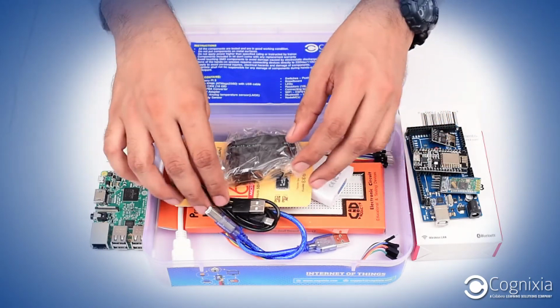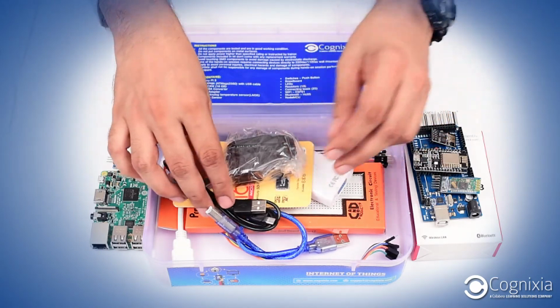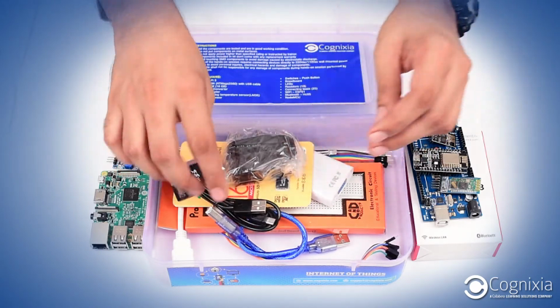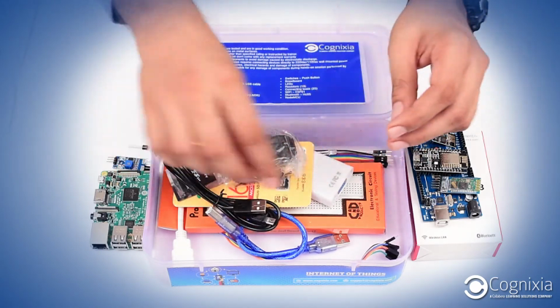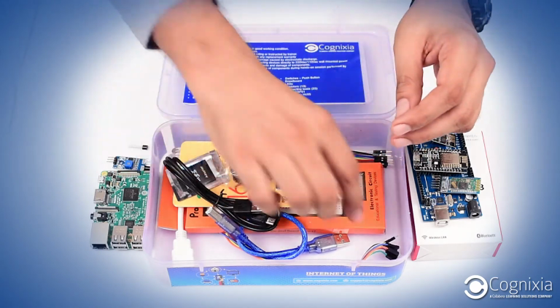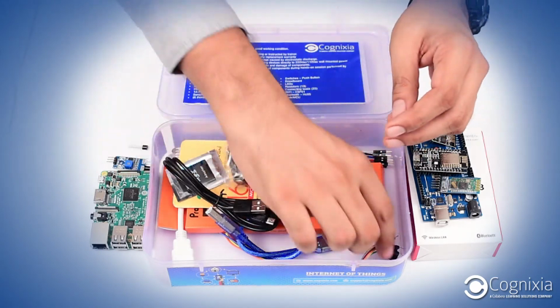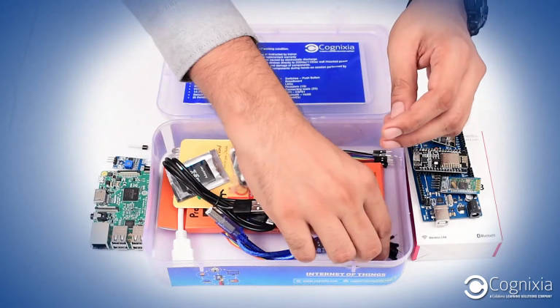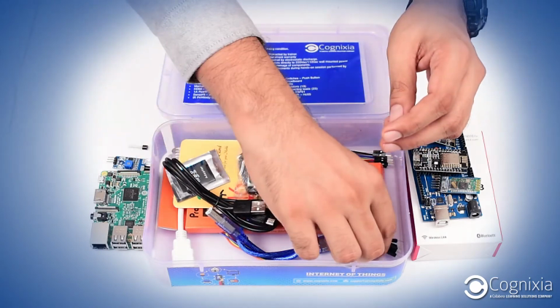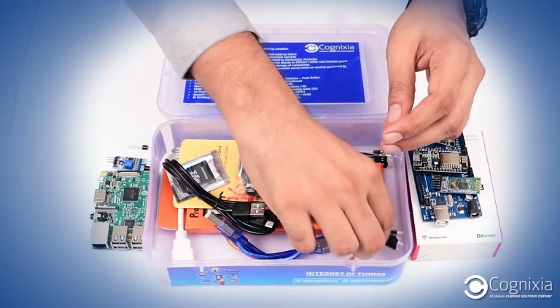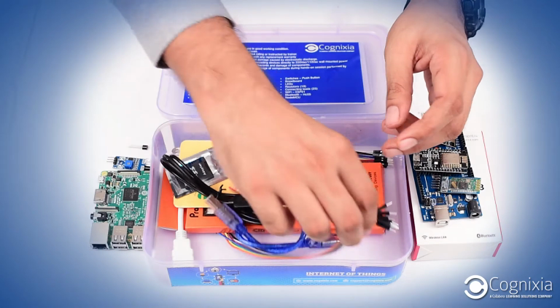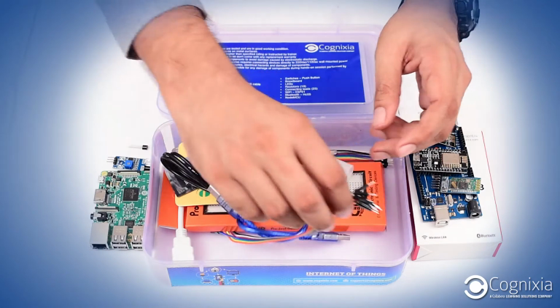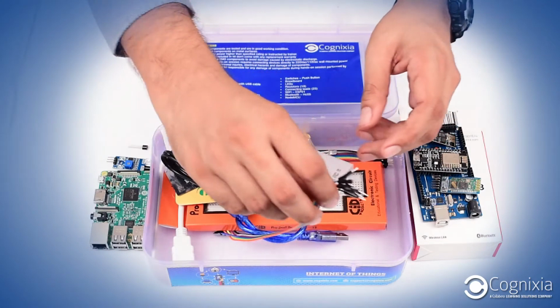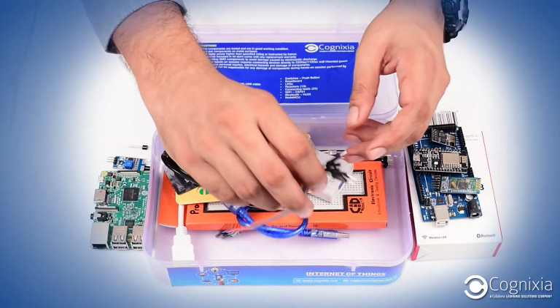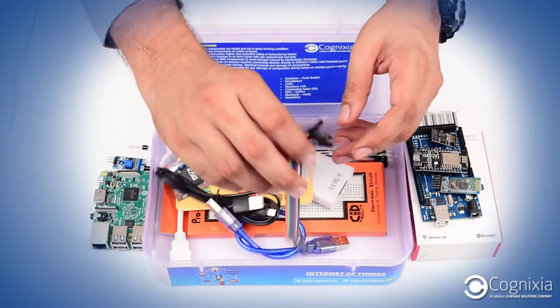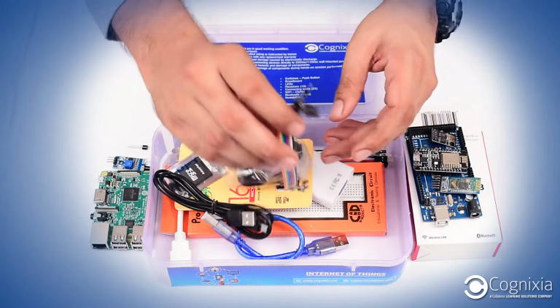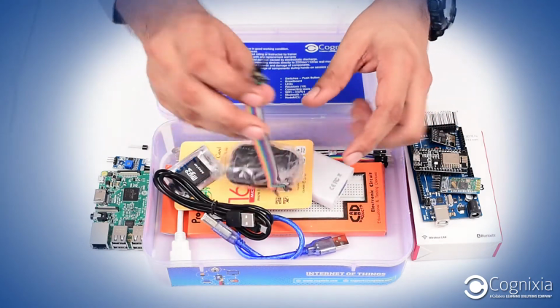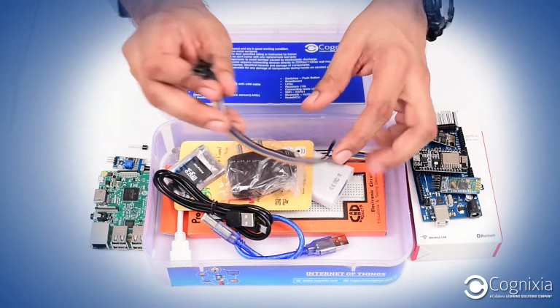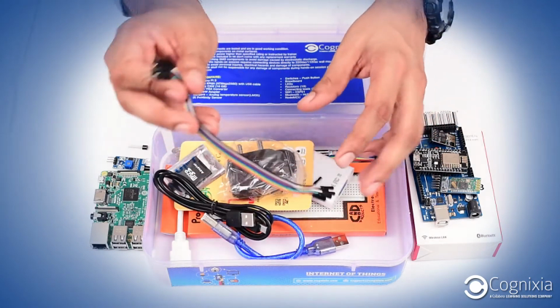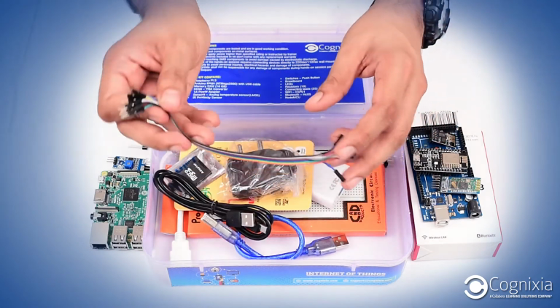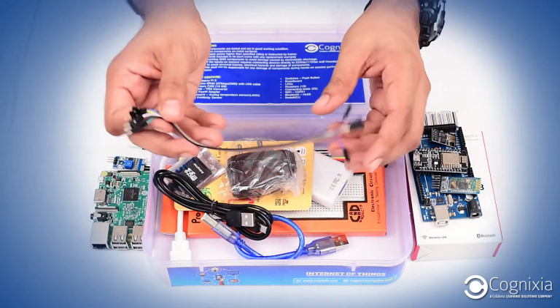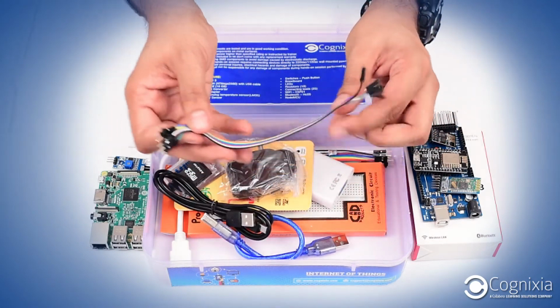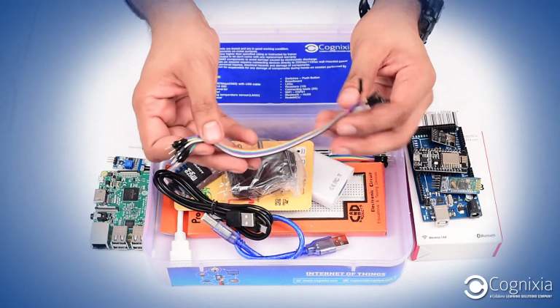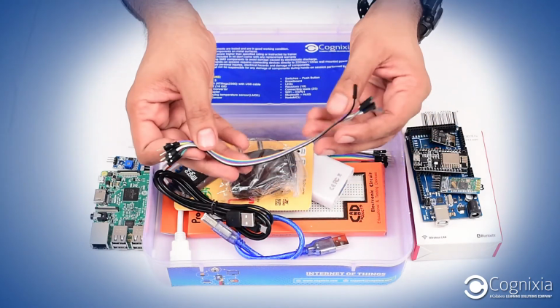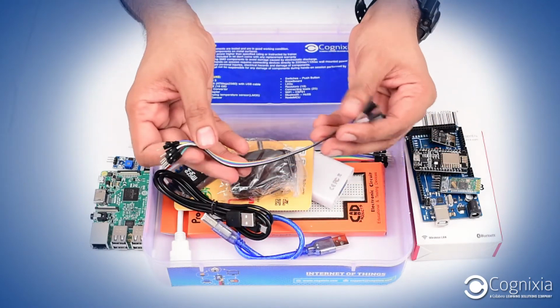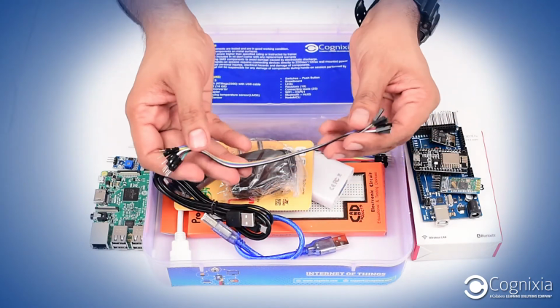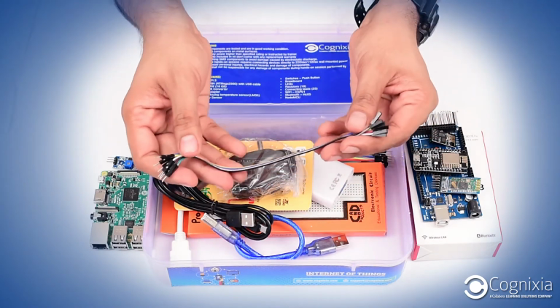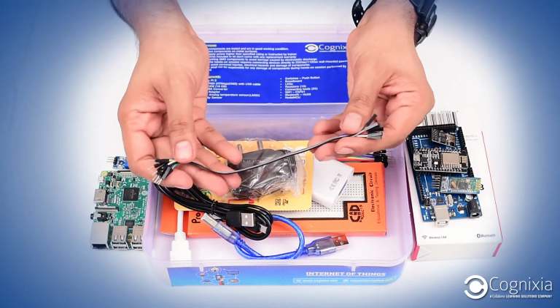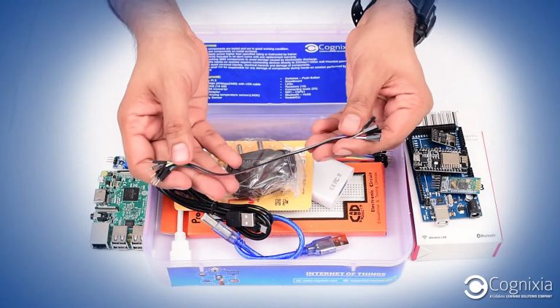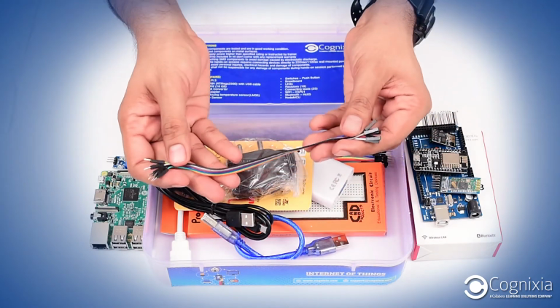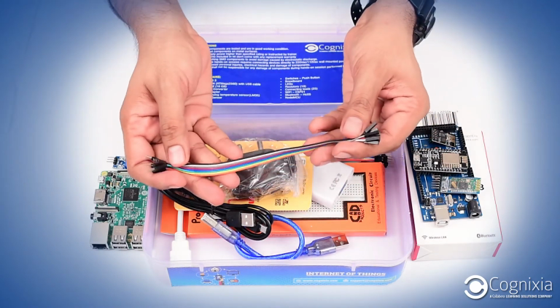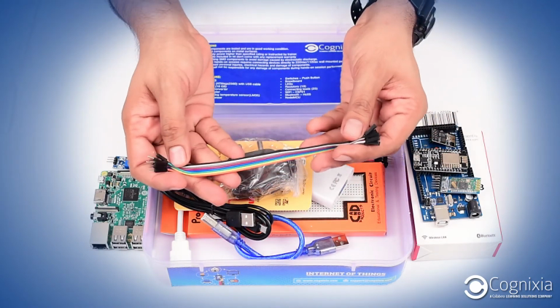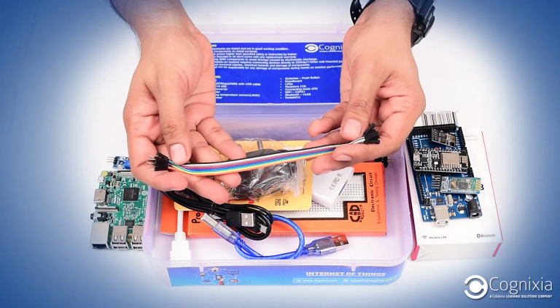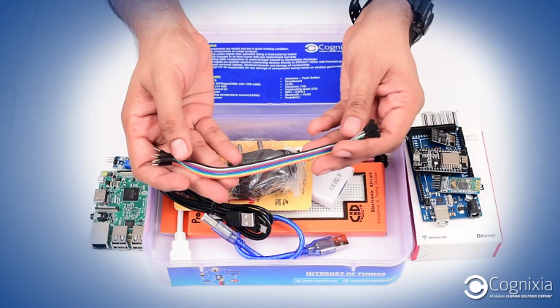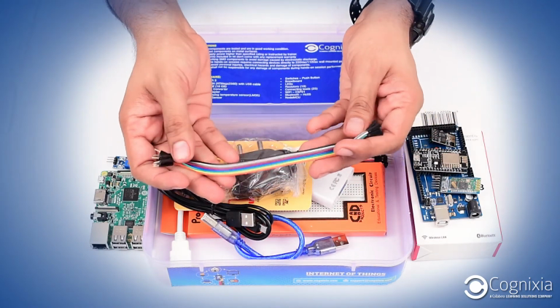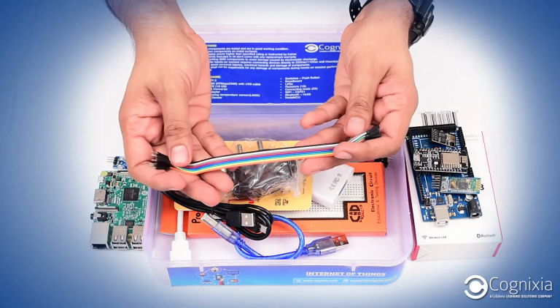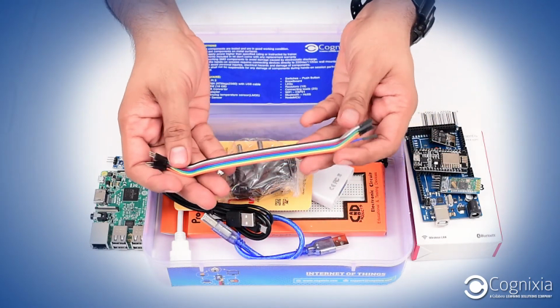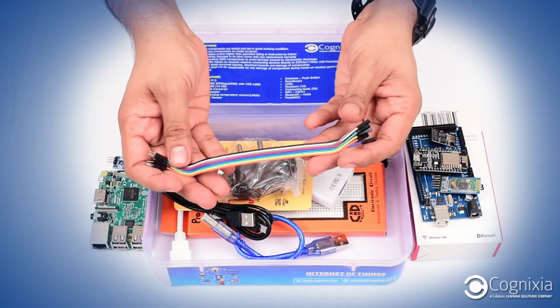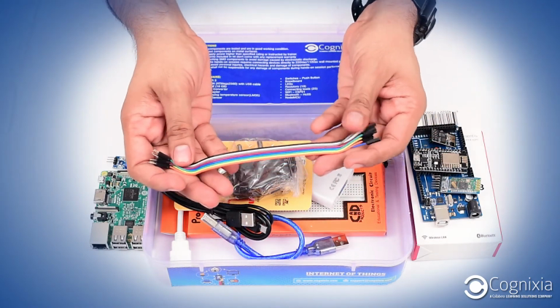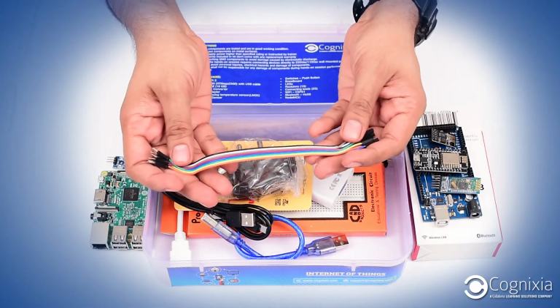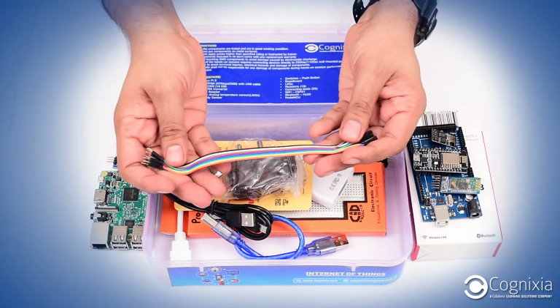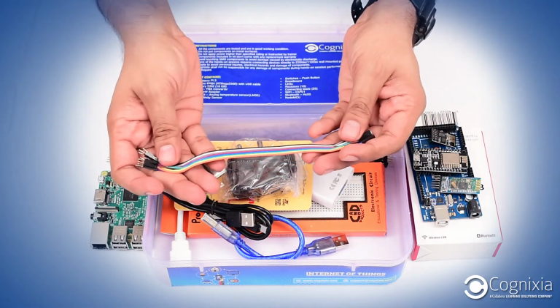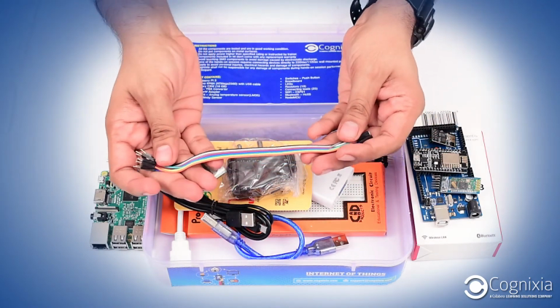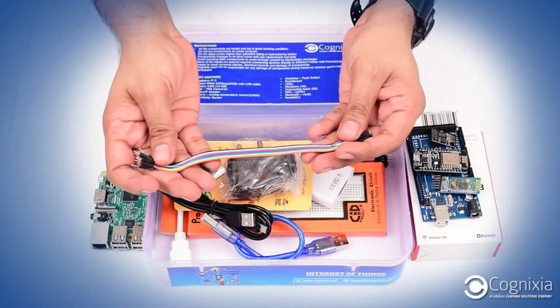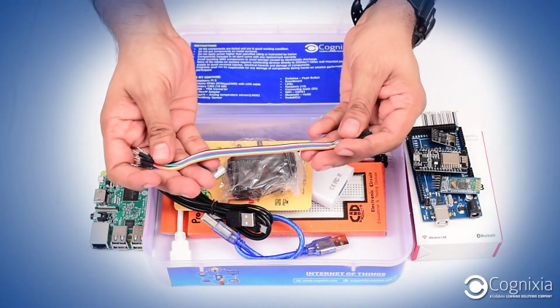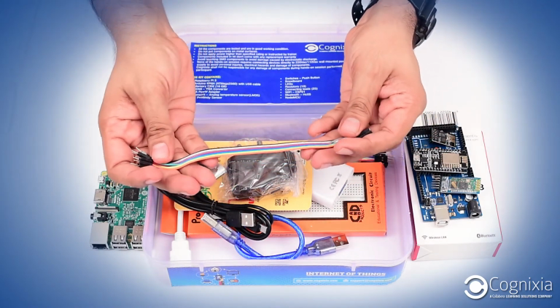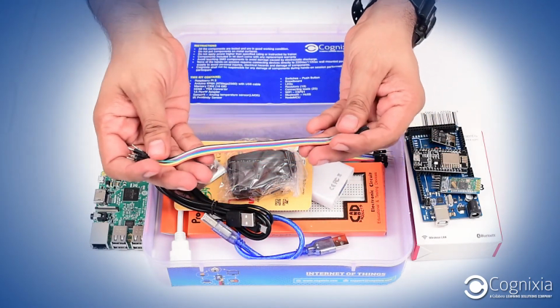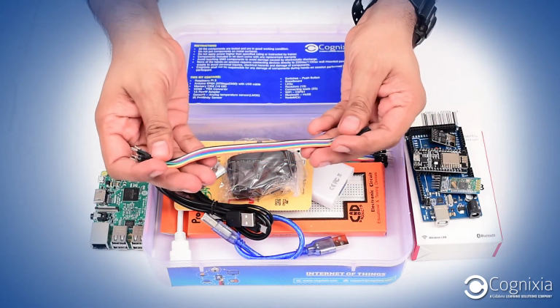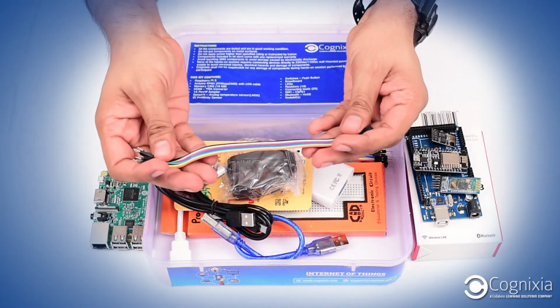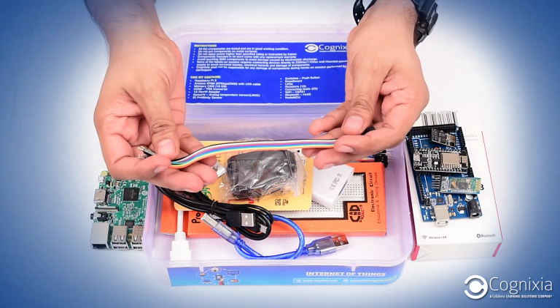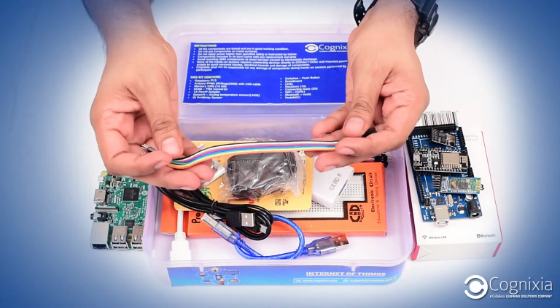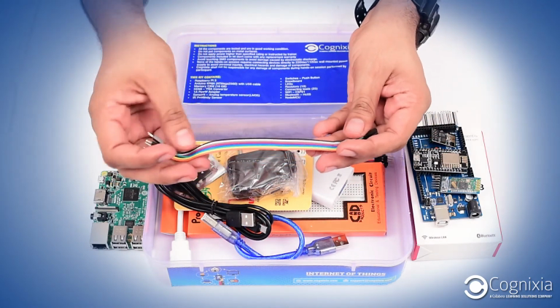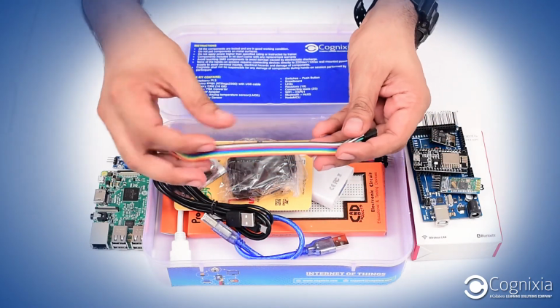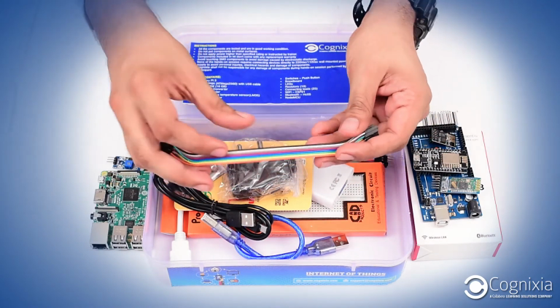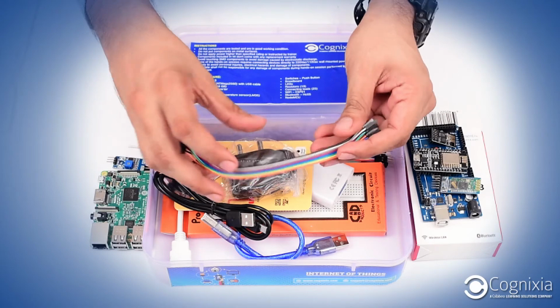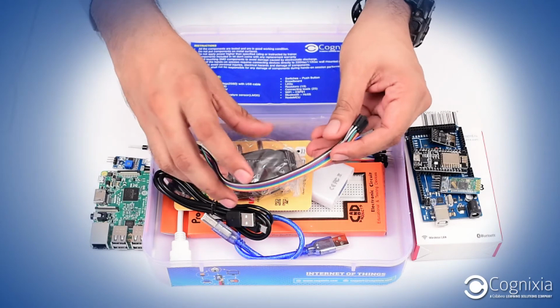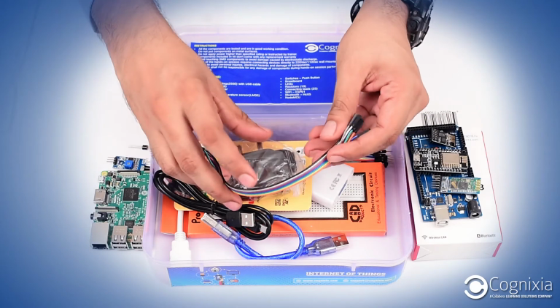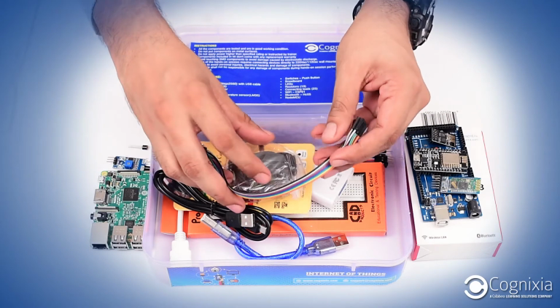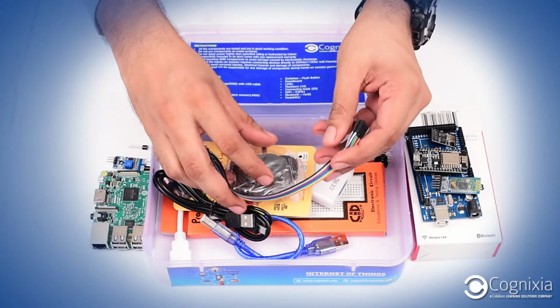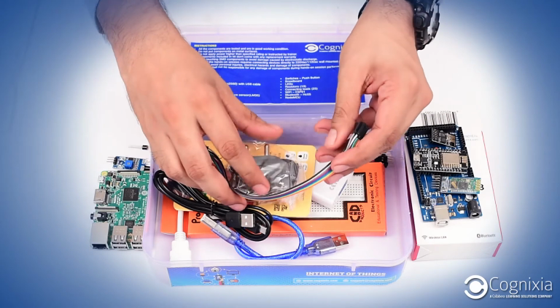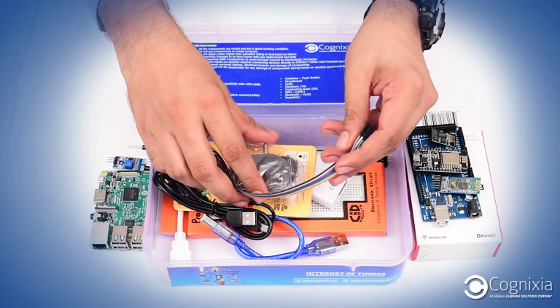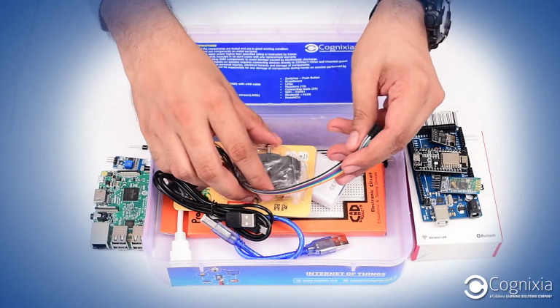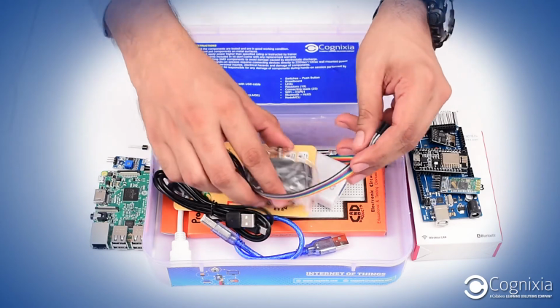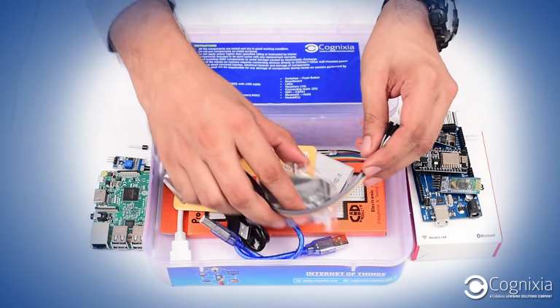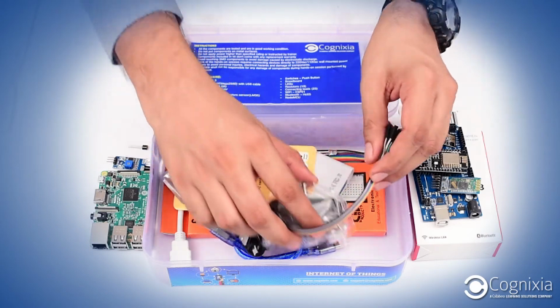And lastly, we have connecting wires which are male-to-male, male-to-female, and female-to-female wires for making all the connections on the breadboard.